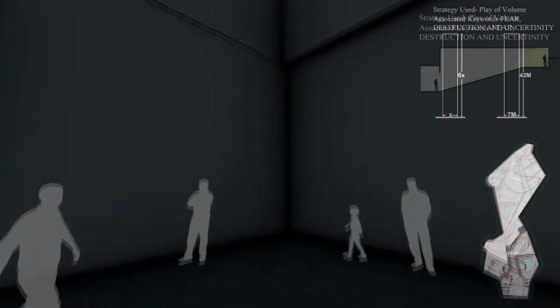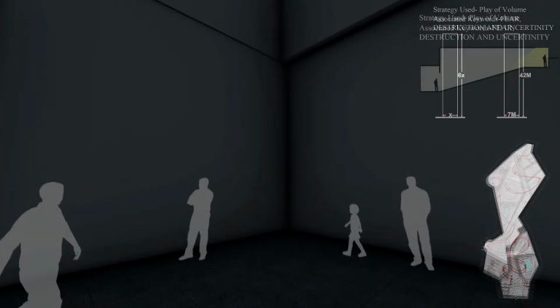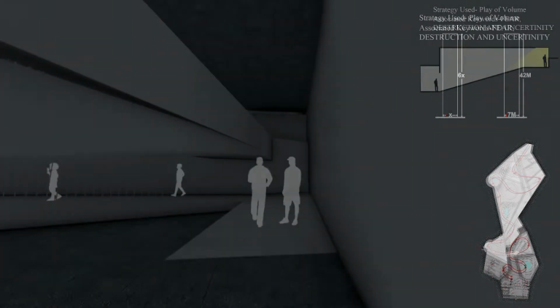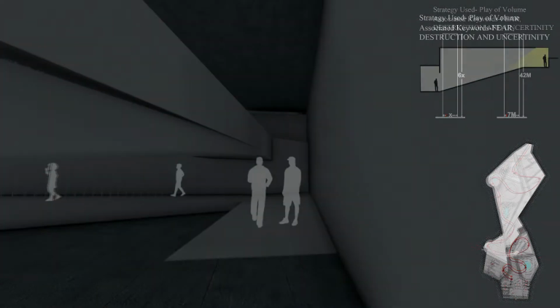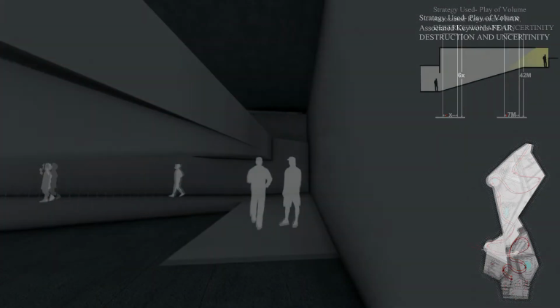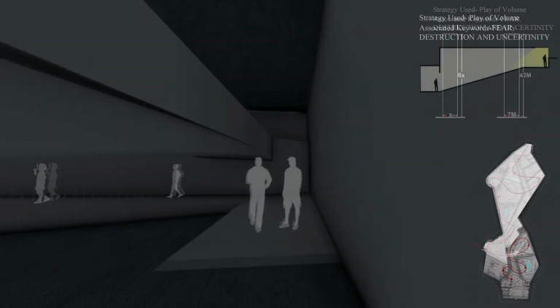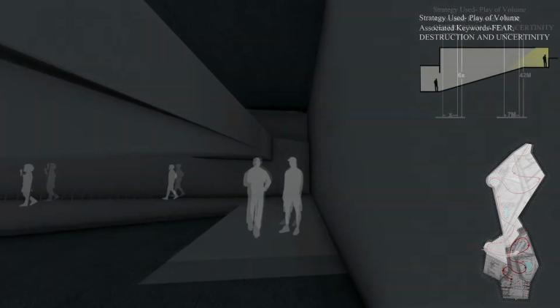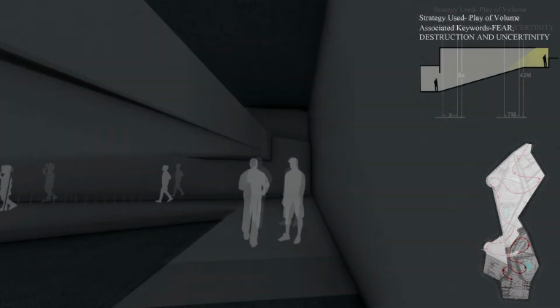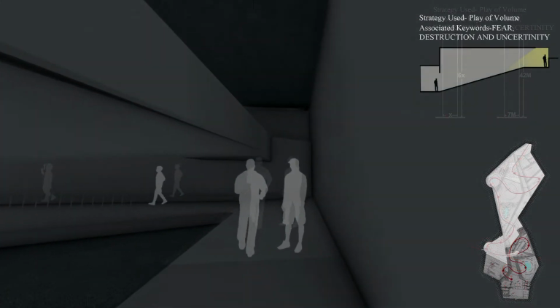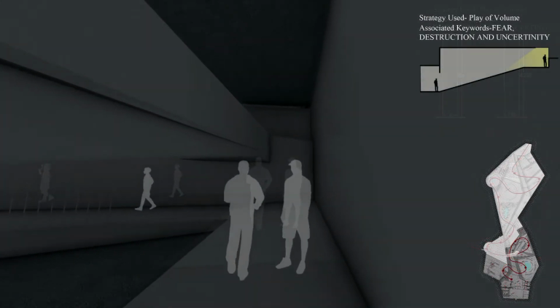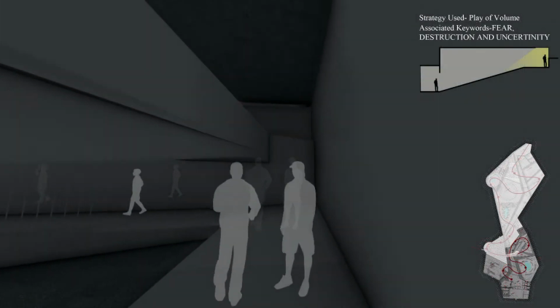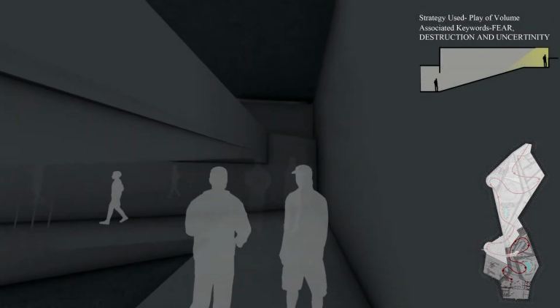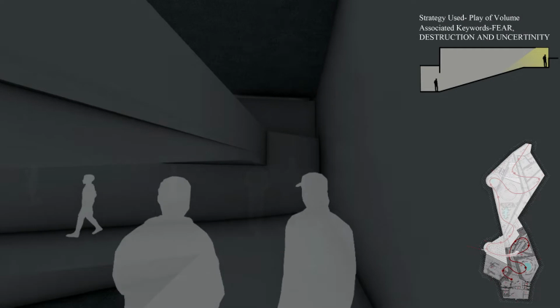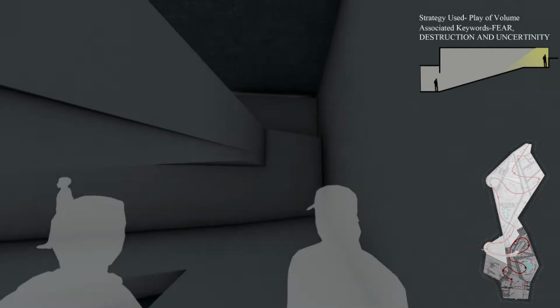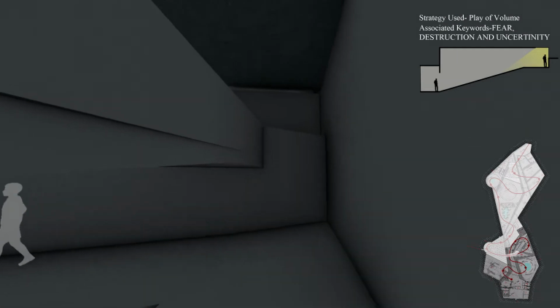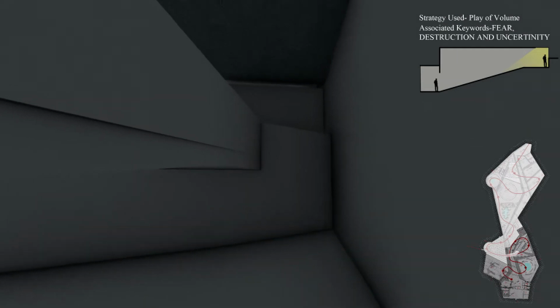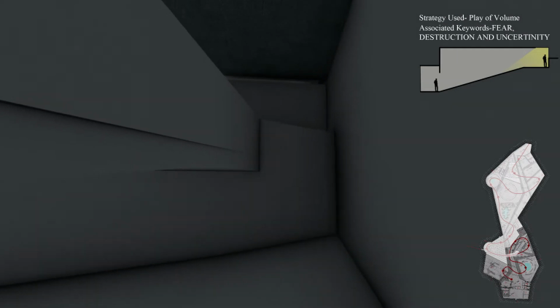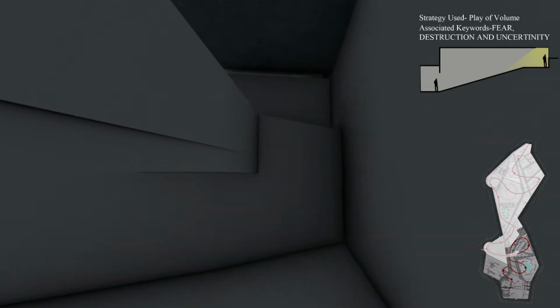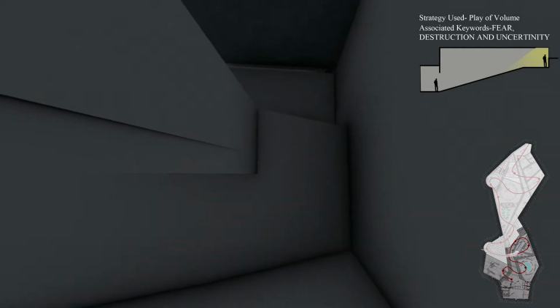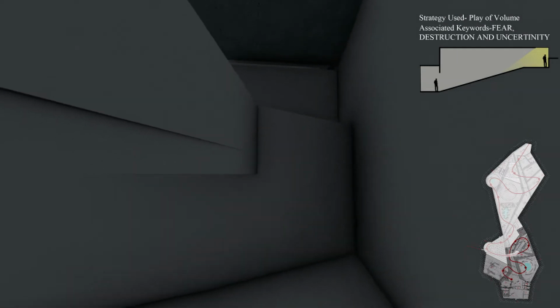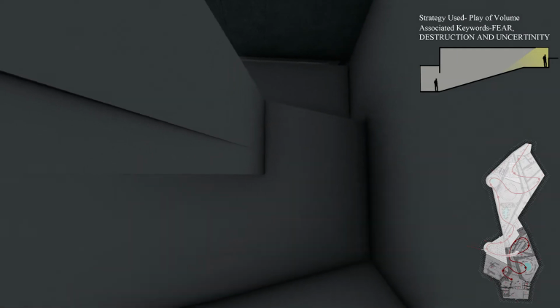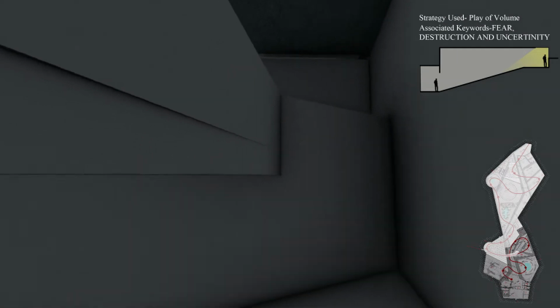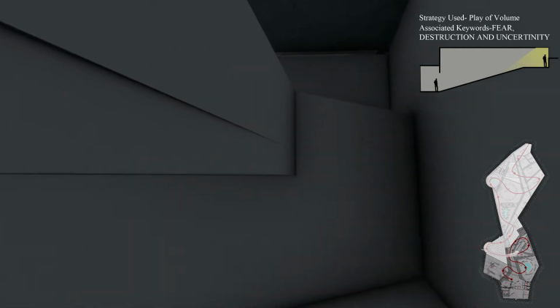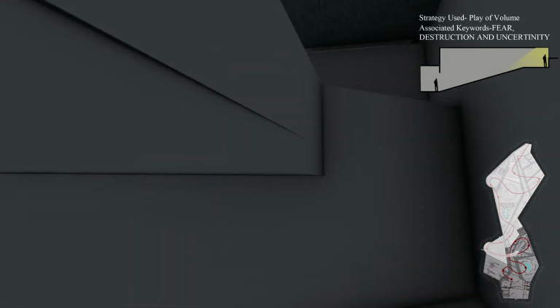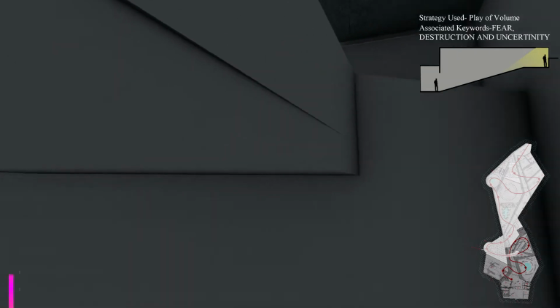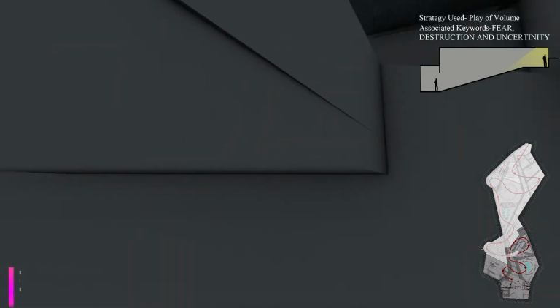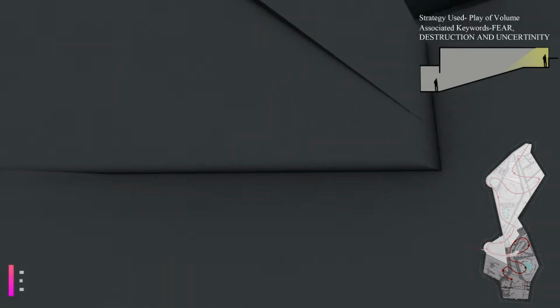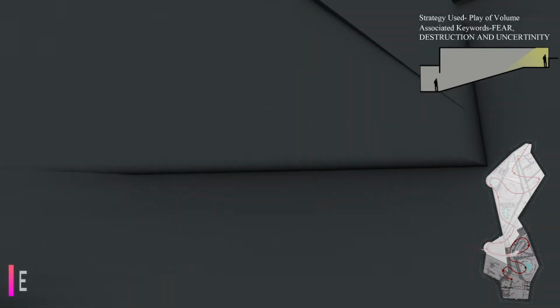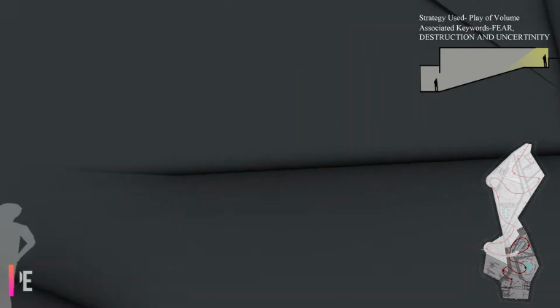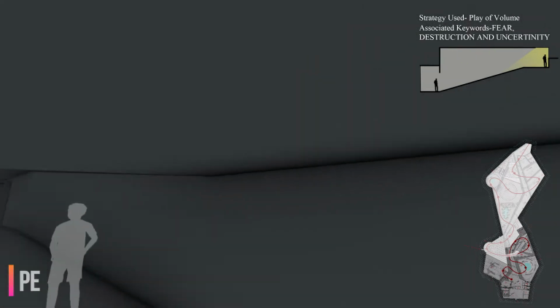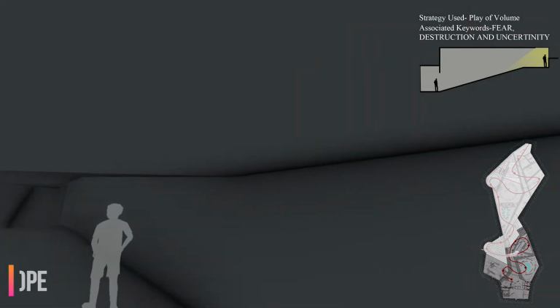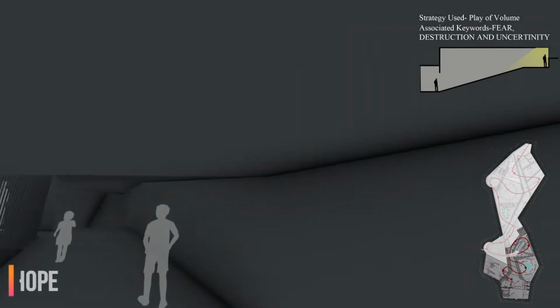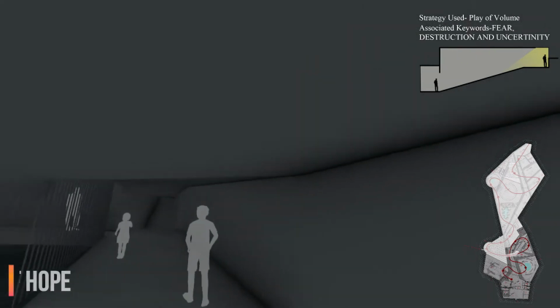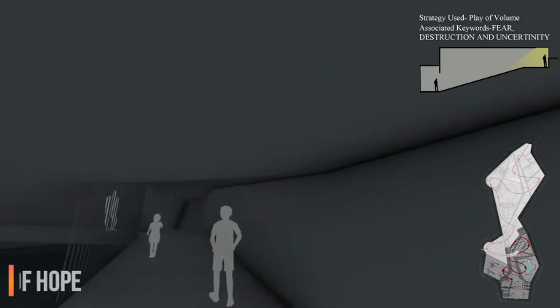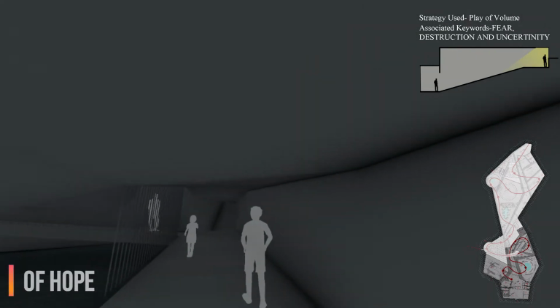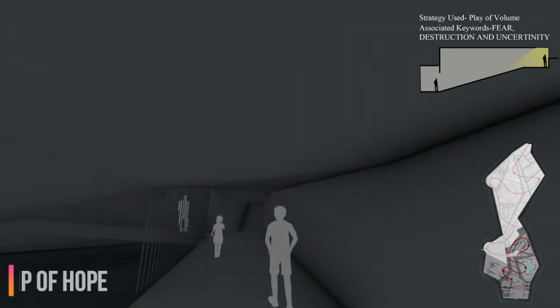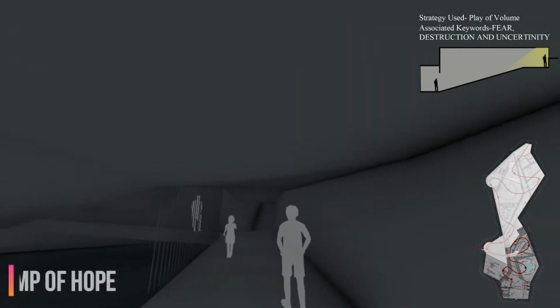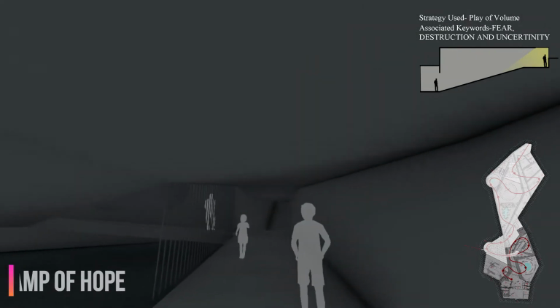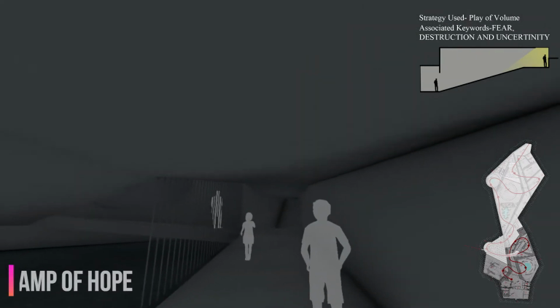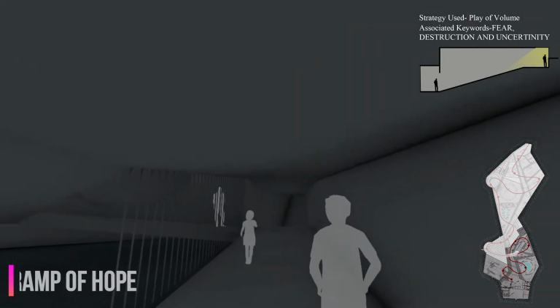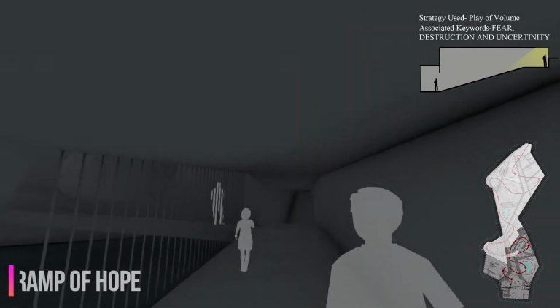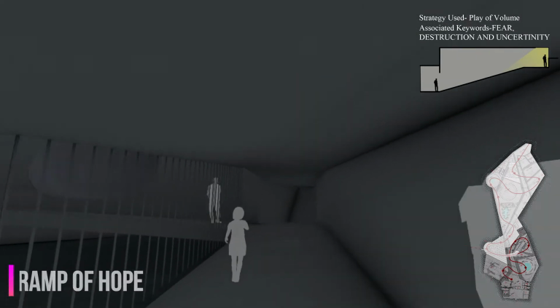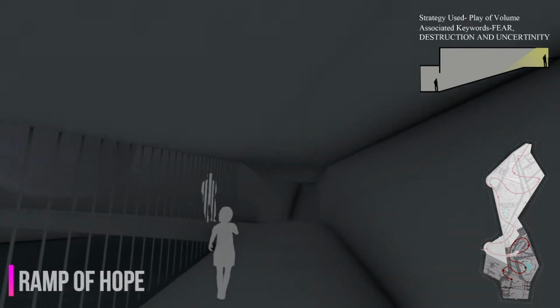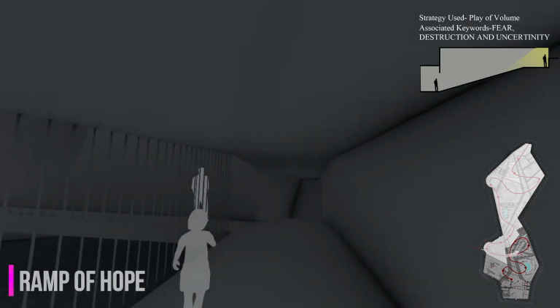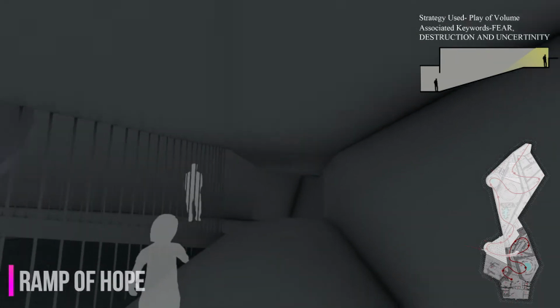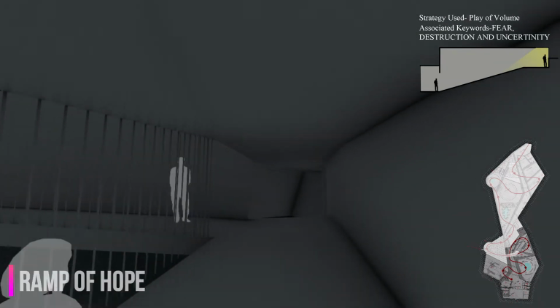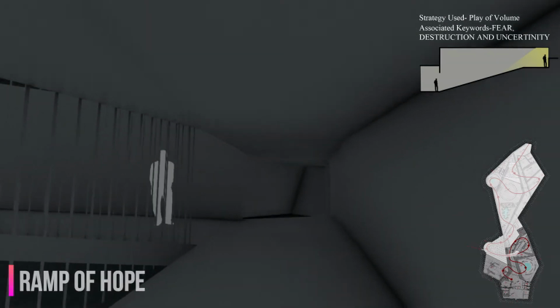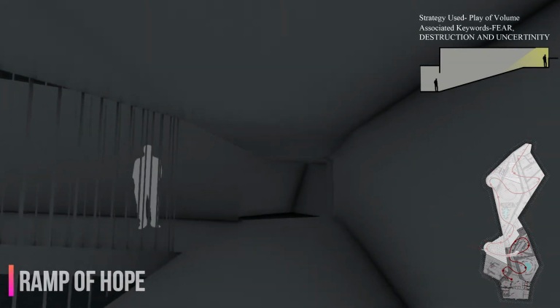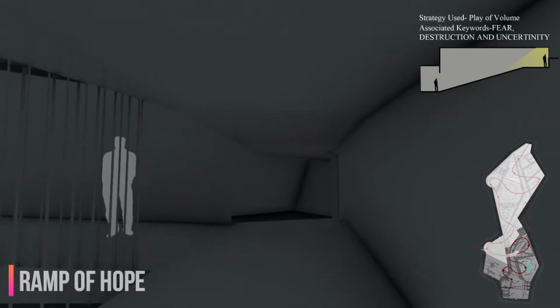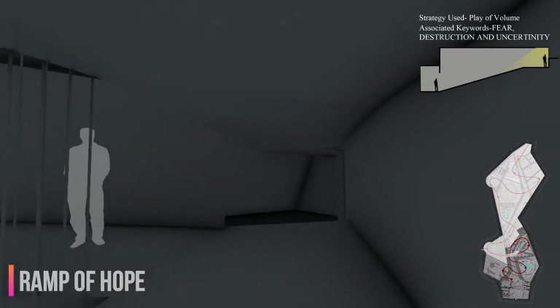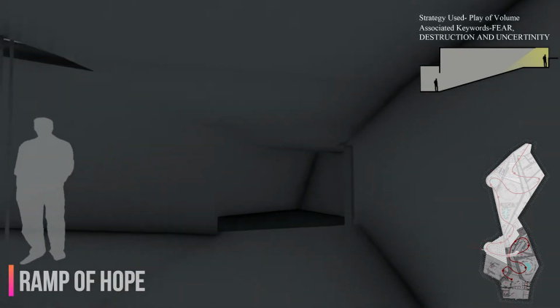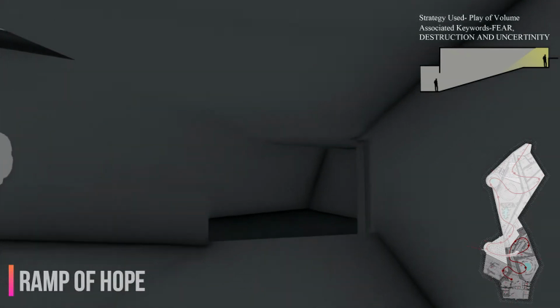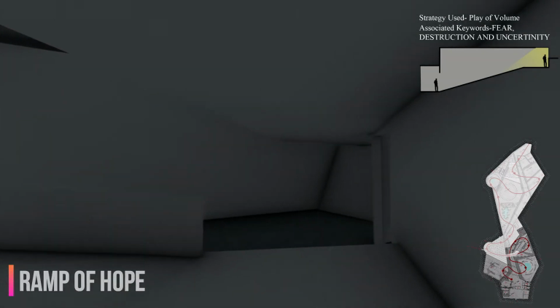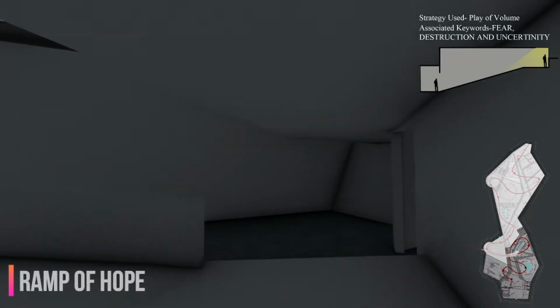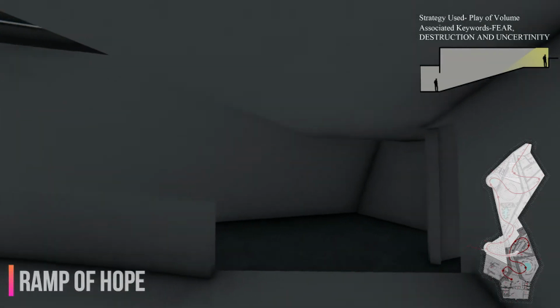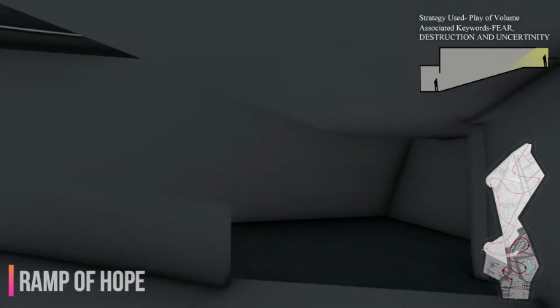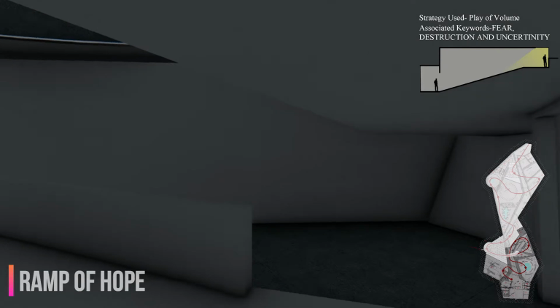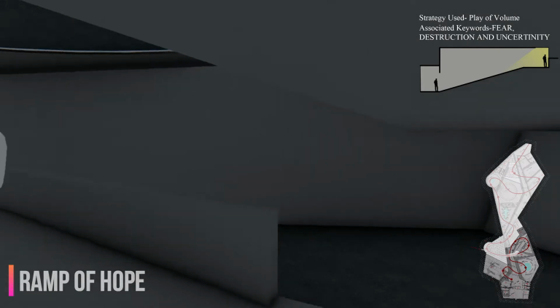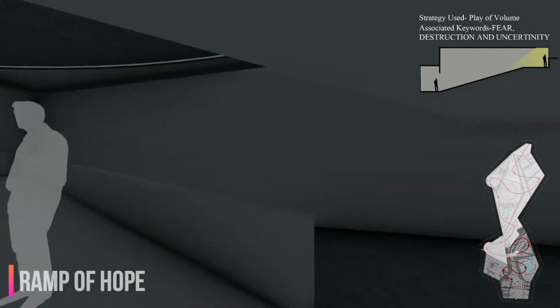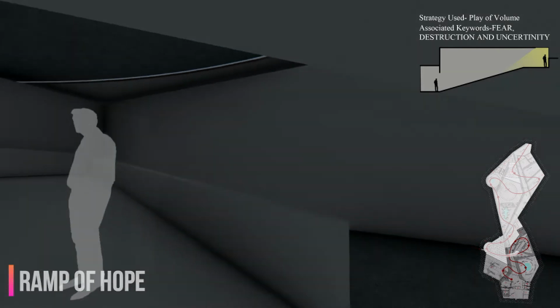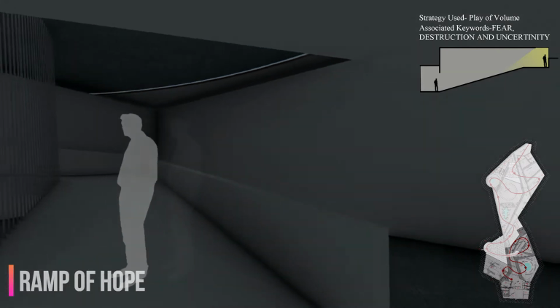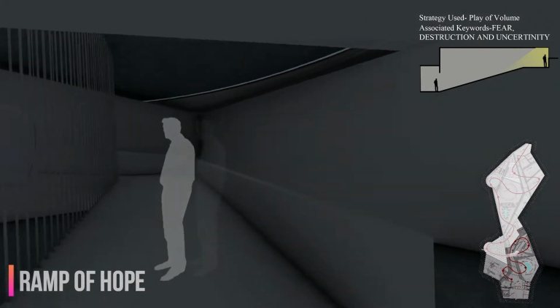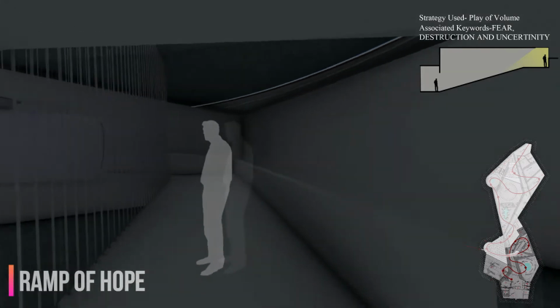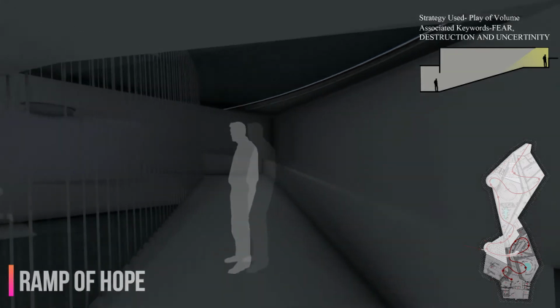As the journey moves towards the ramp of hope, the sudden change in scale through the journey of the ramp creates a sense of cramped space.